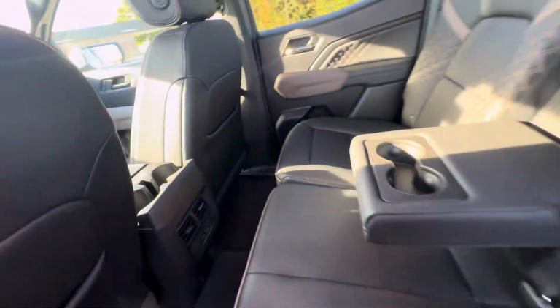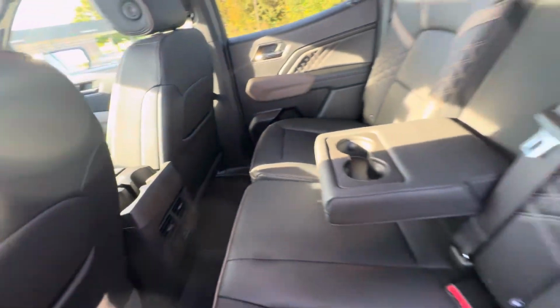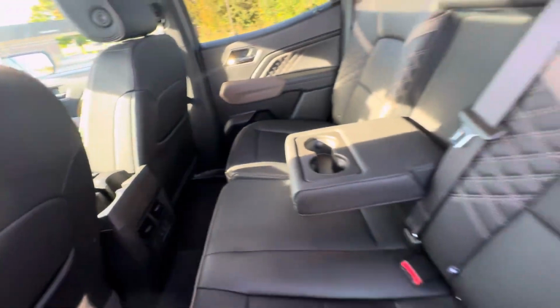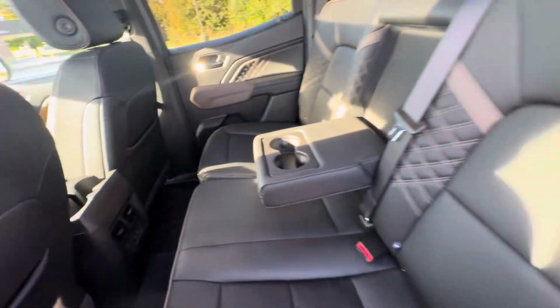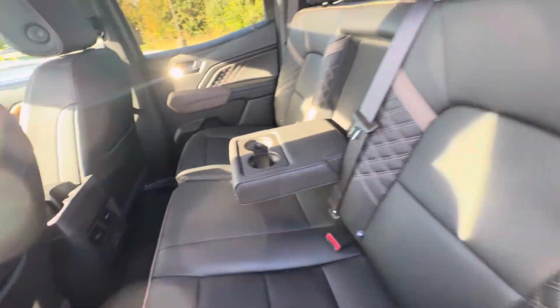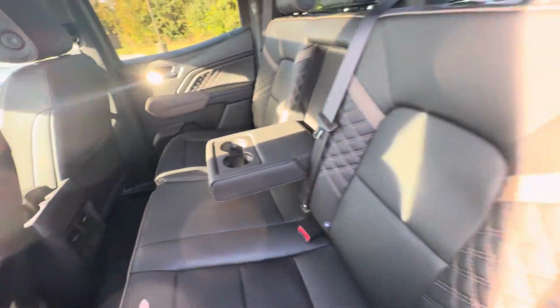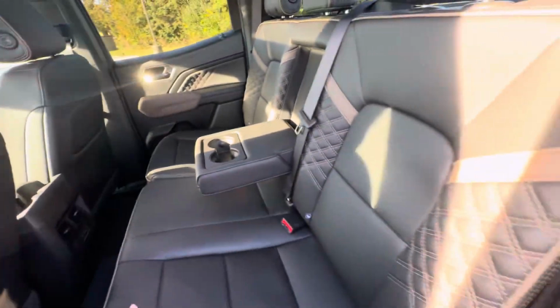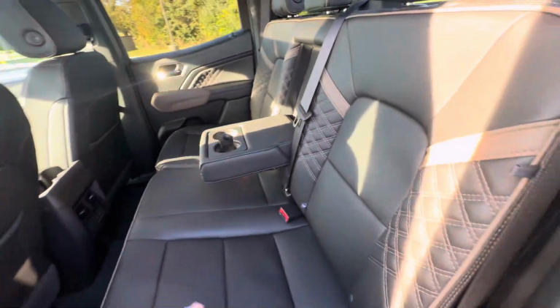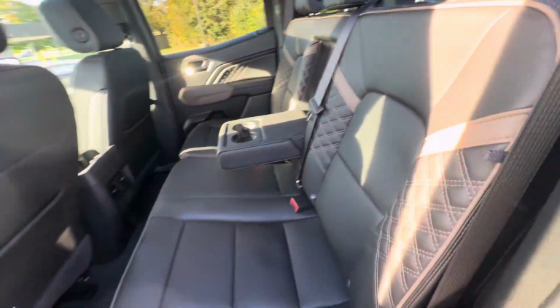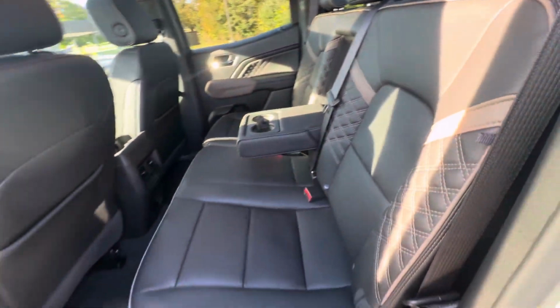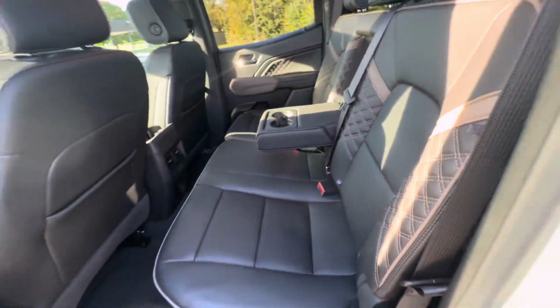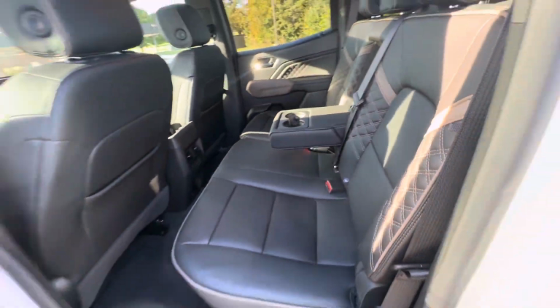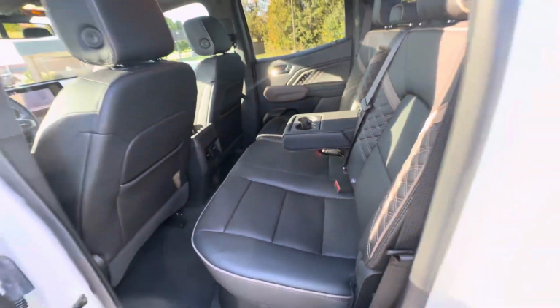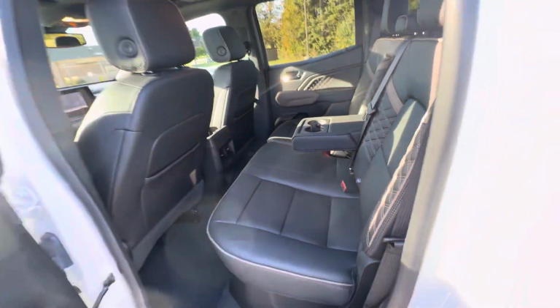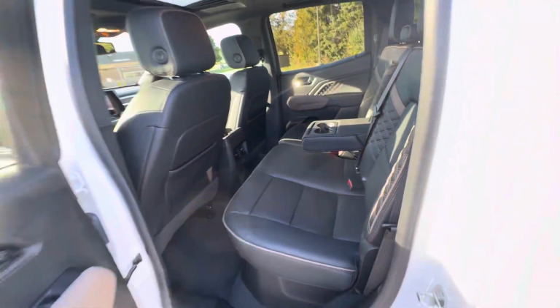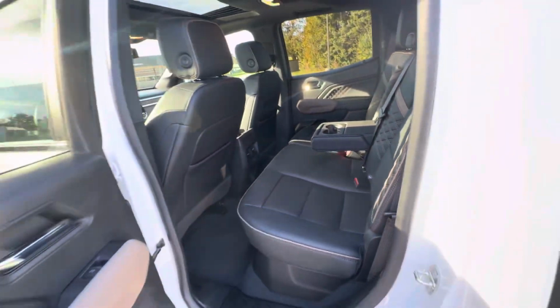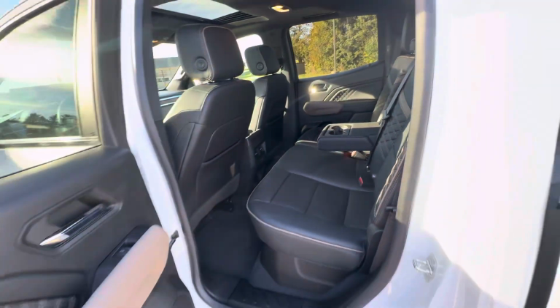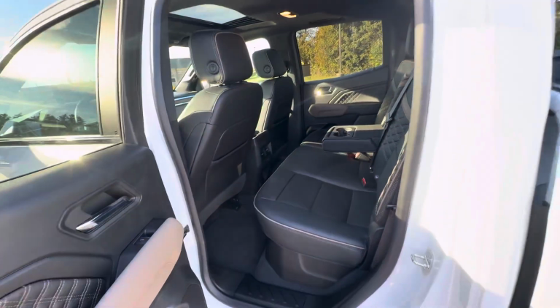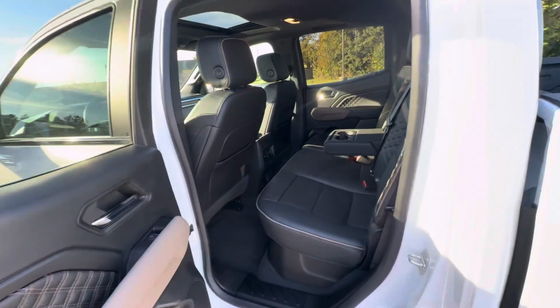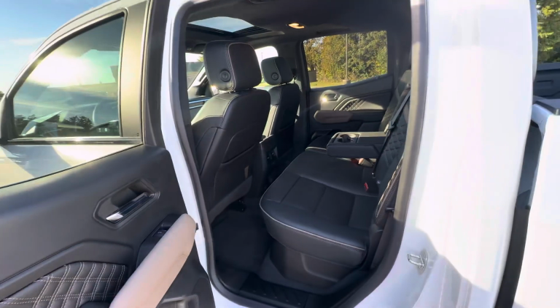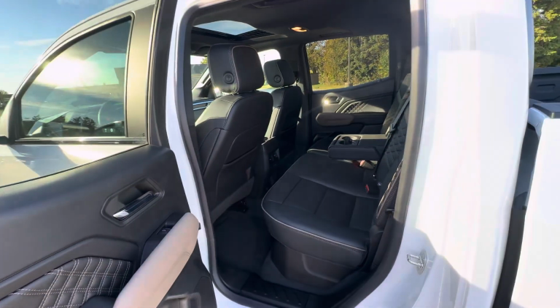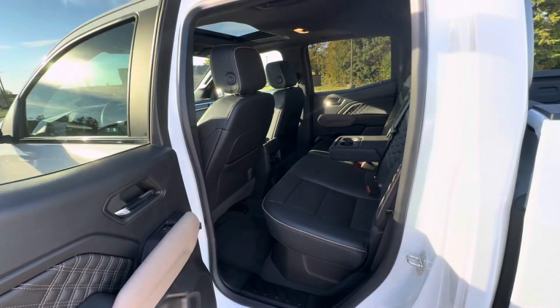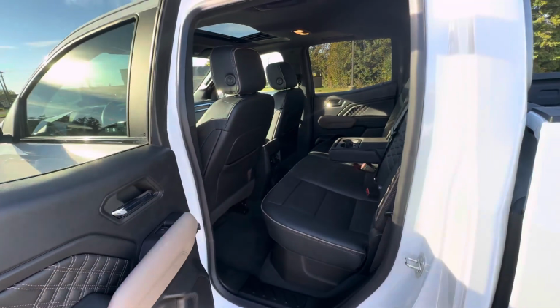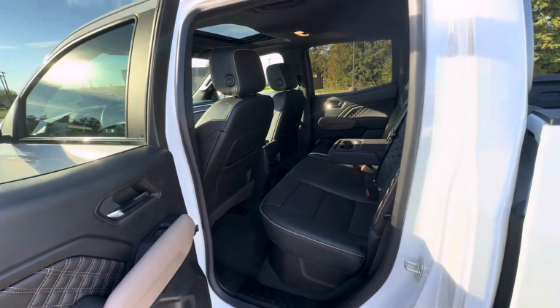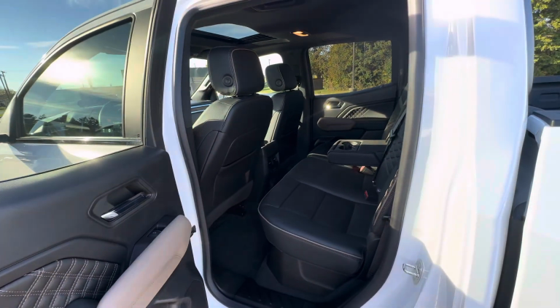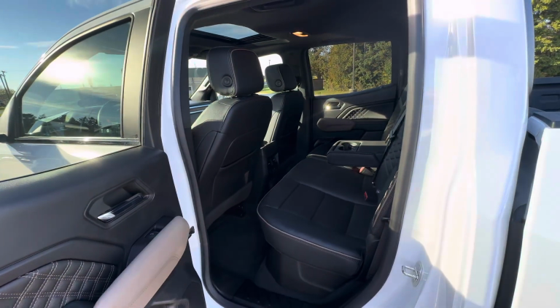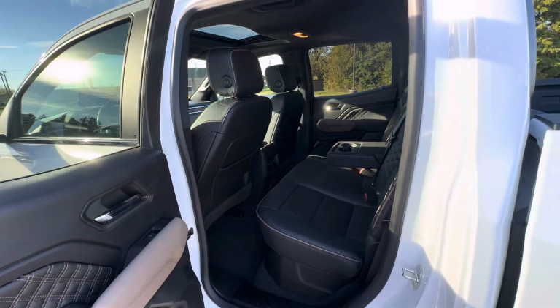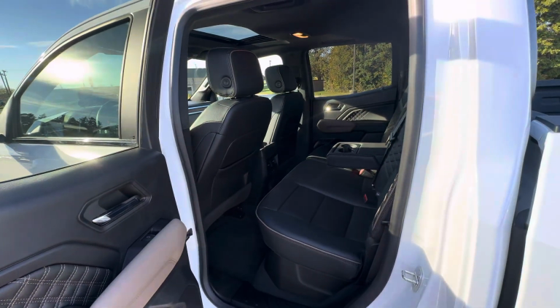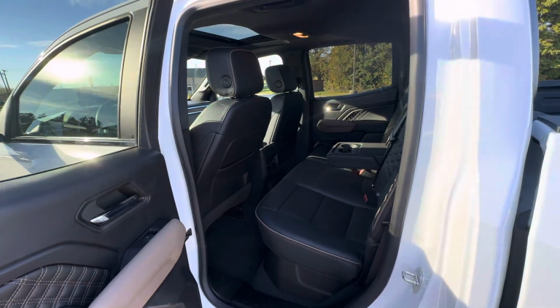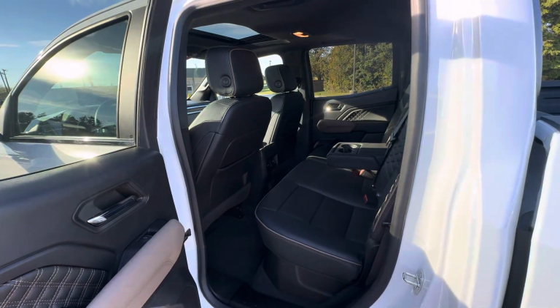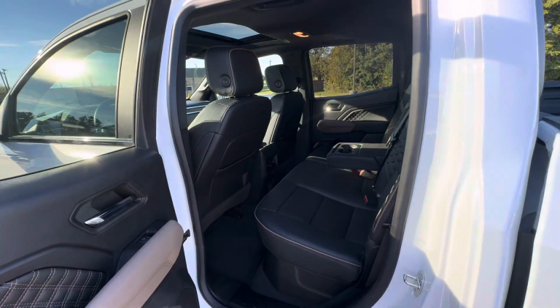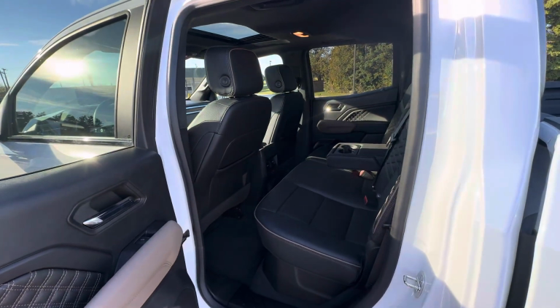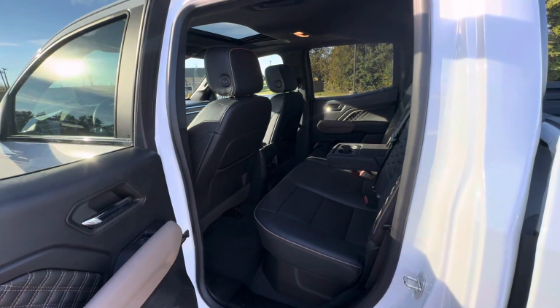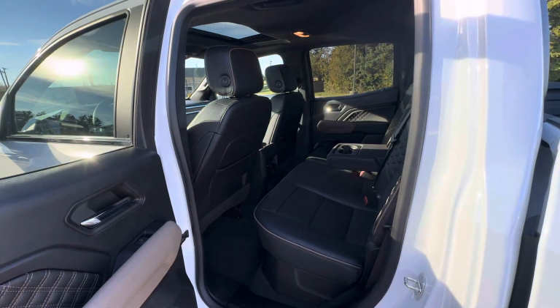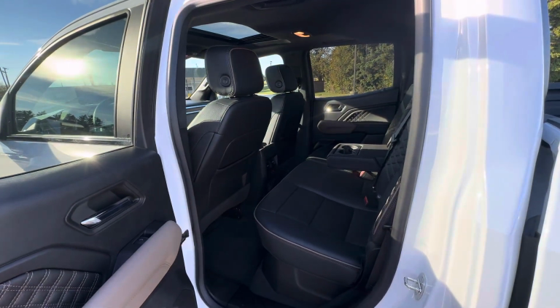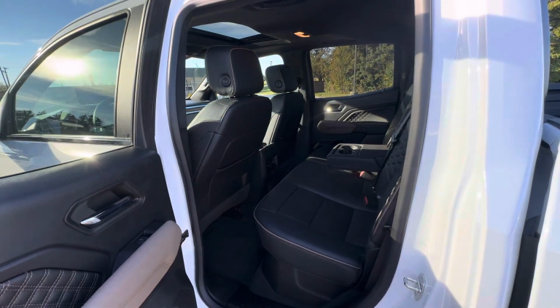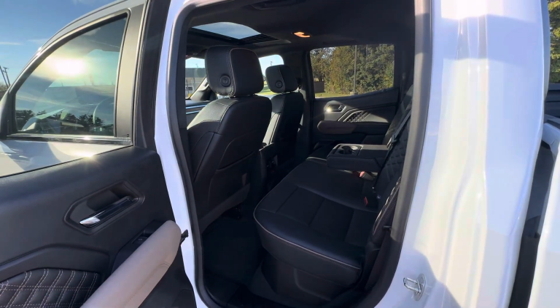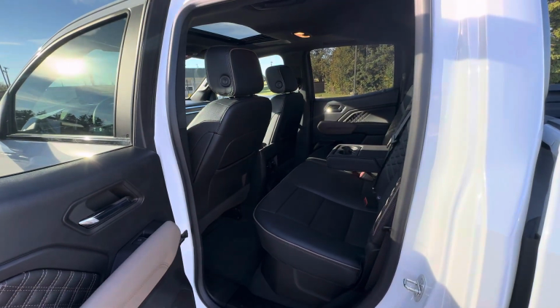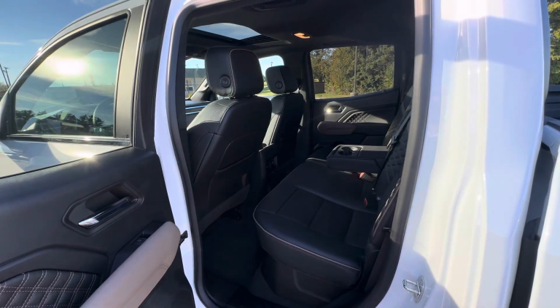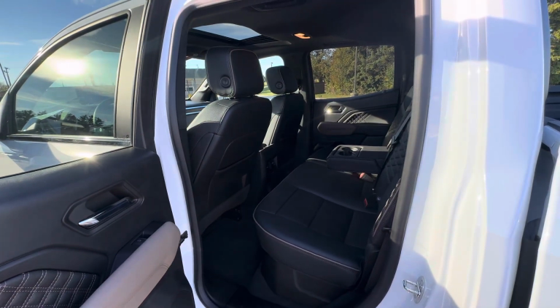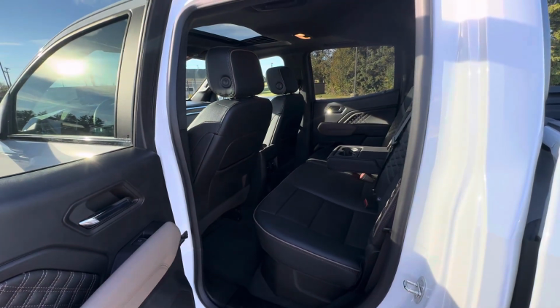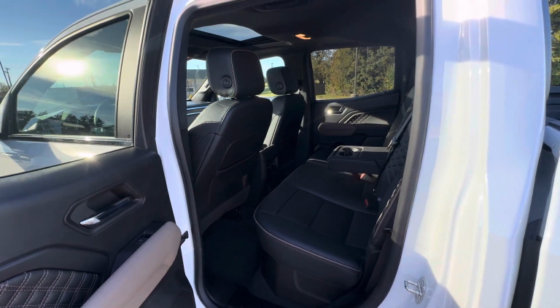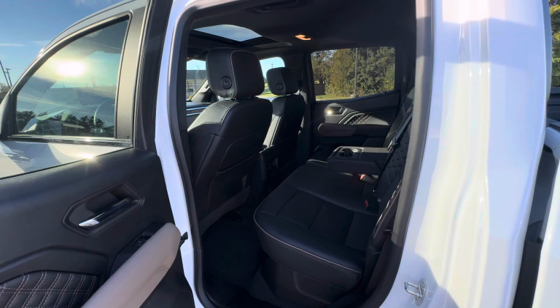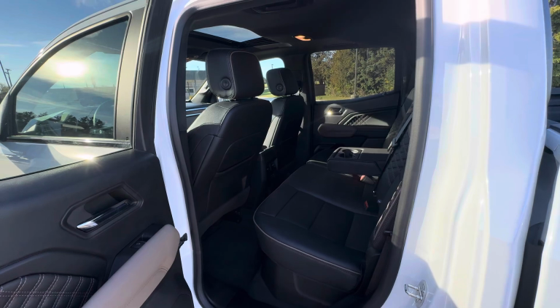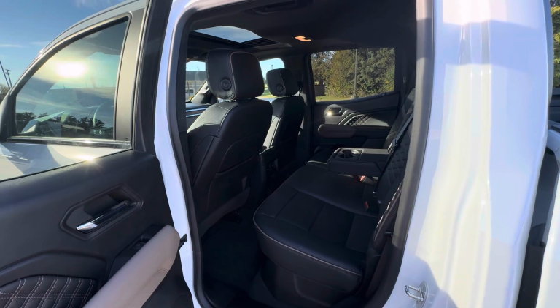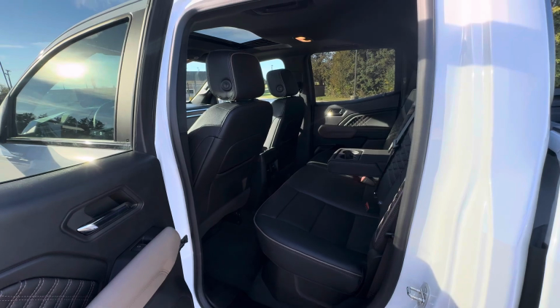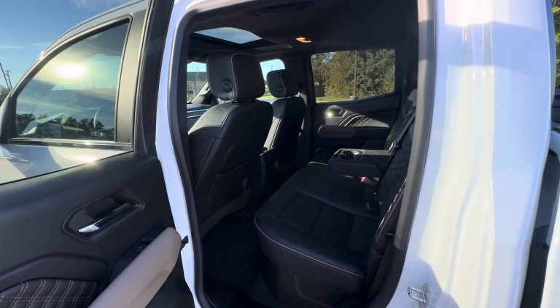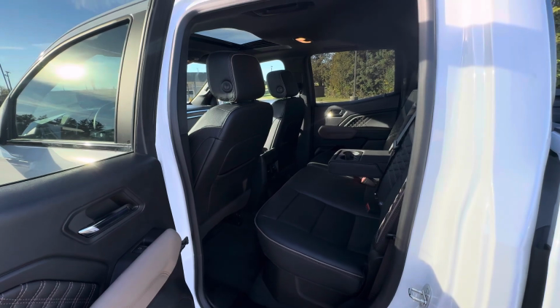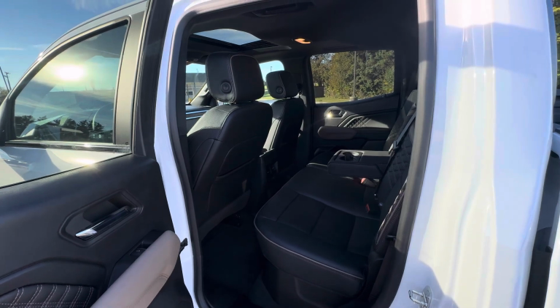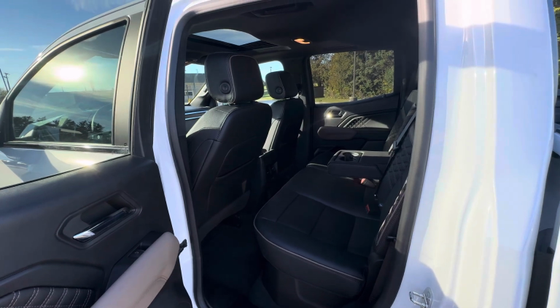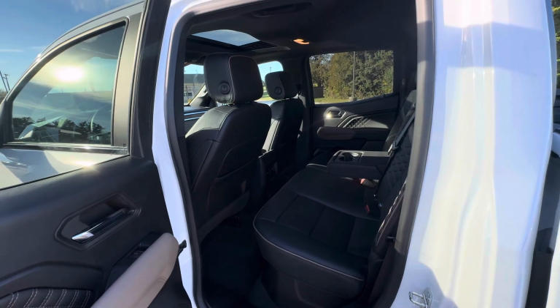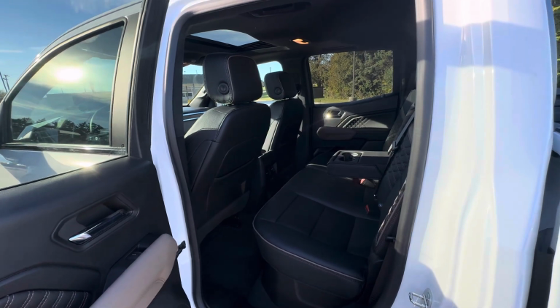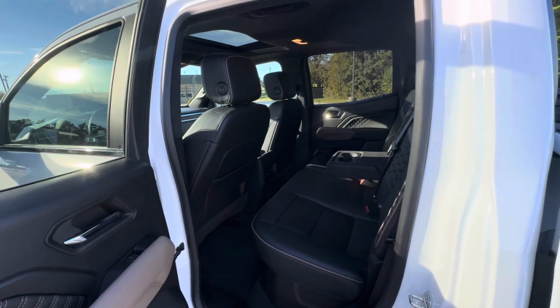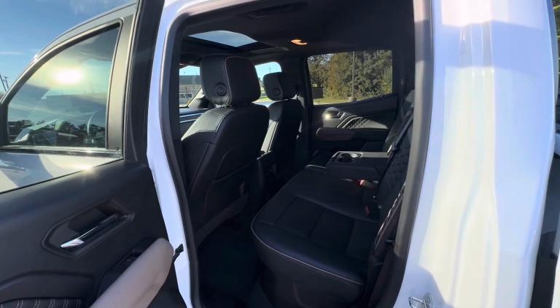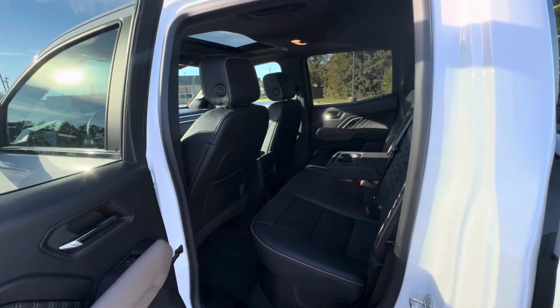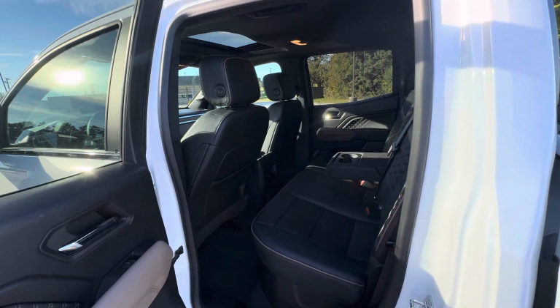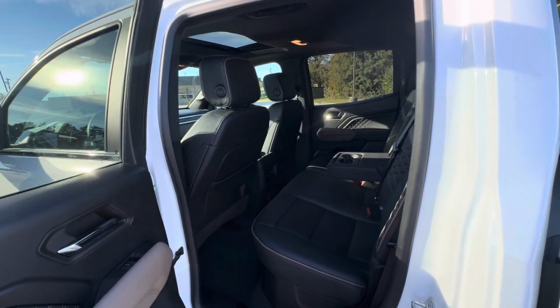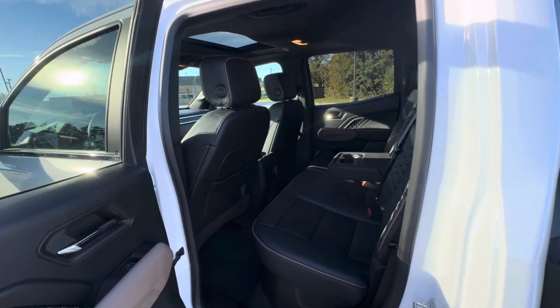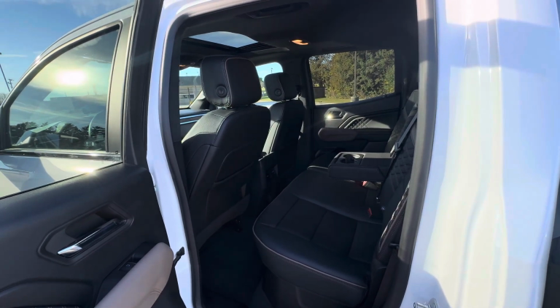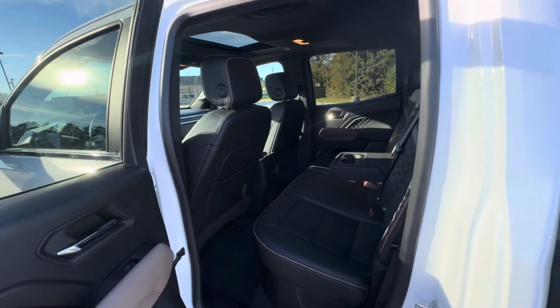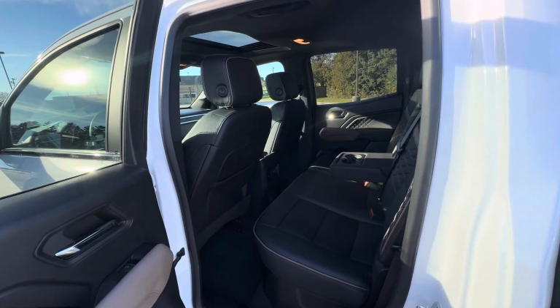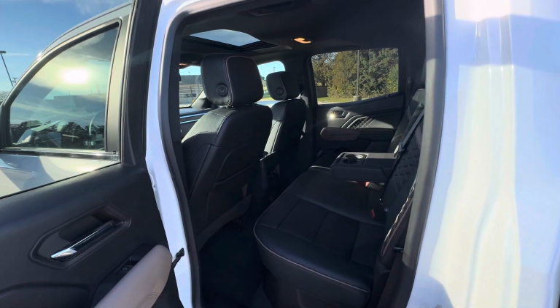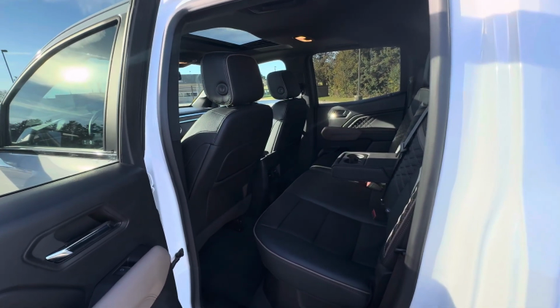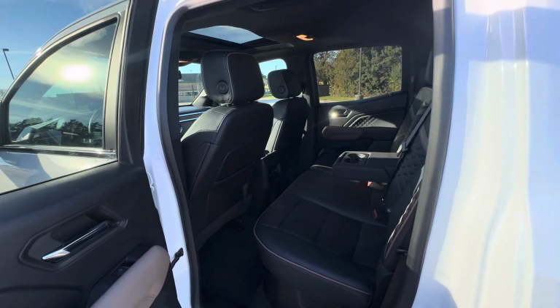That is all I have on this Canyon. If you have any other questions, please just give us a call or visit our website at gomeyermotors.com. Thanks for watching.